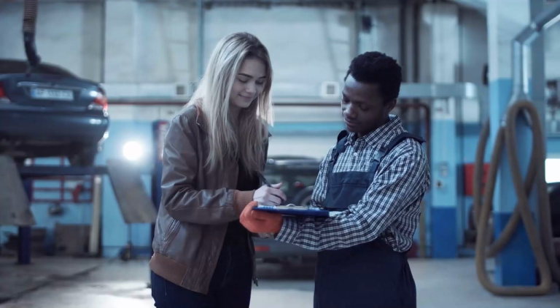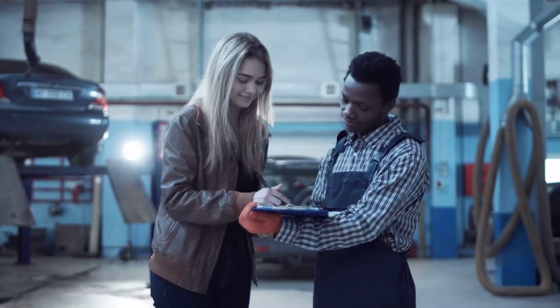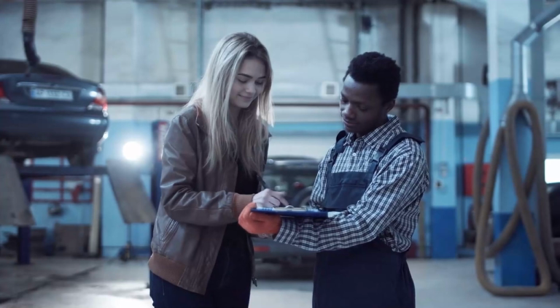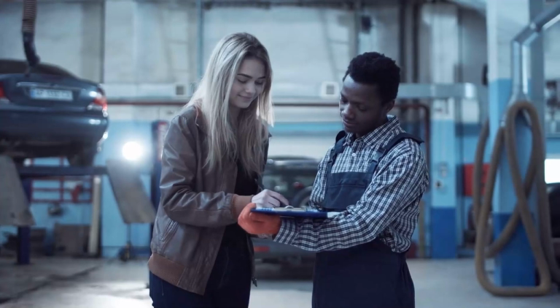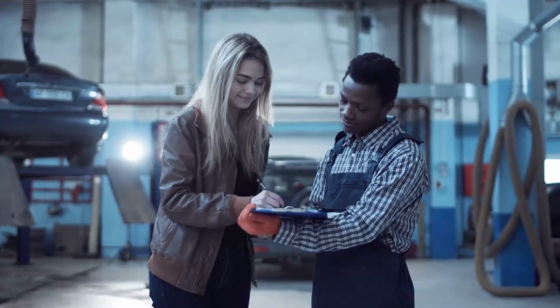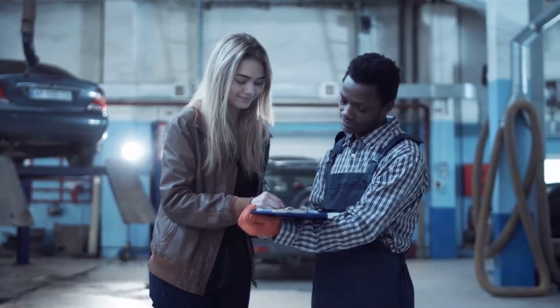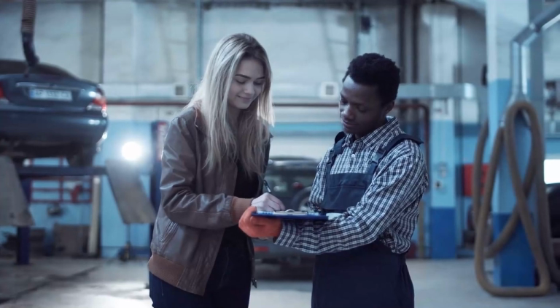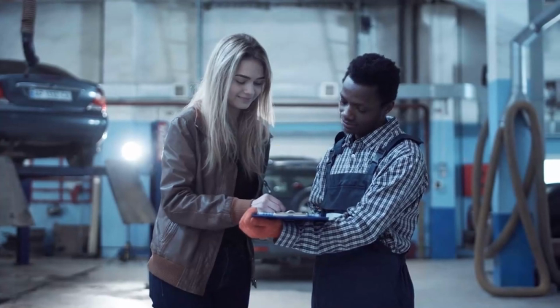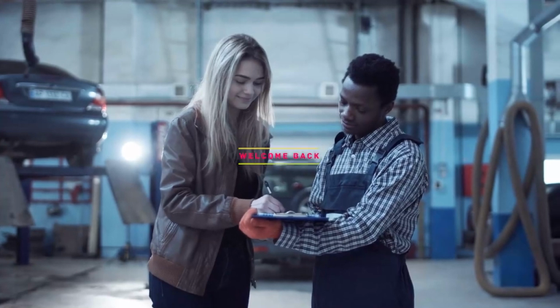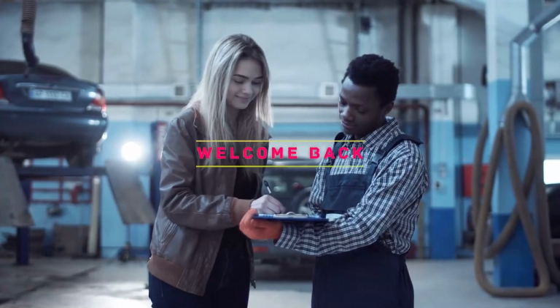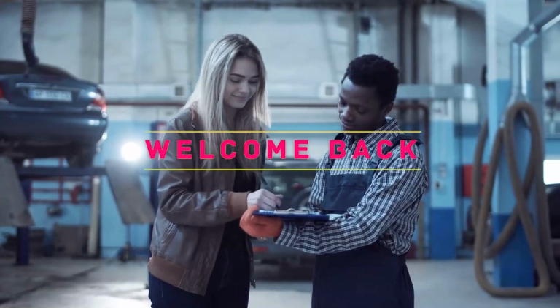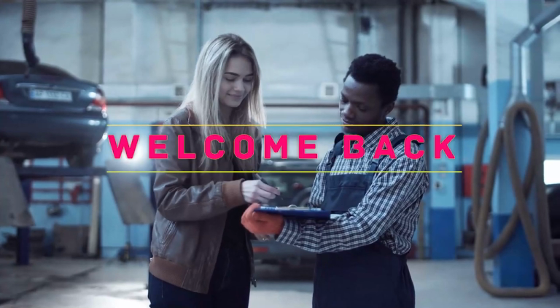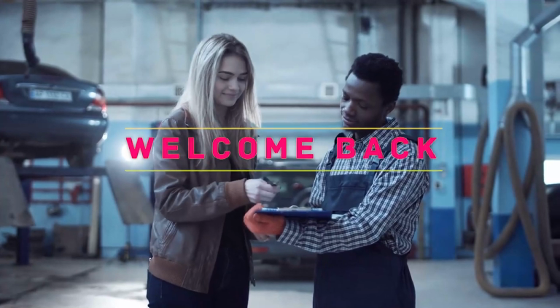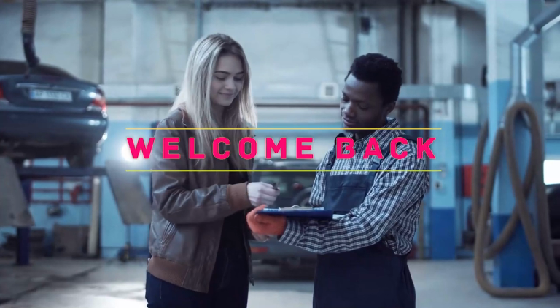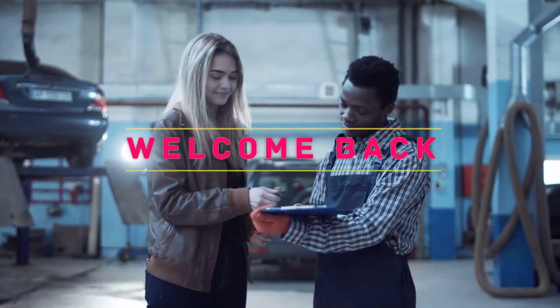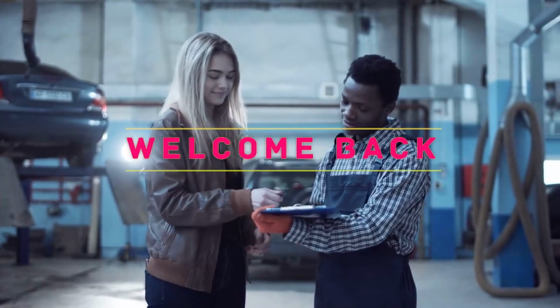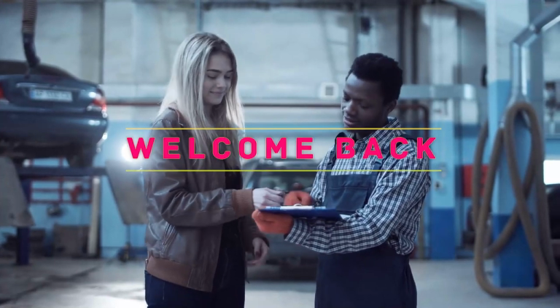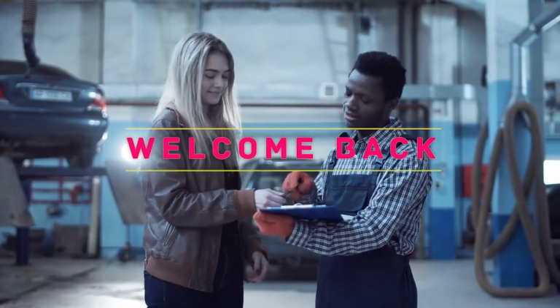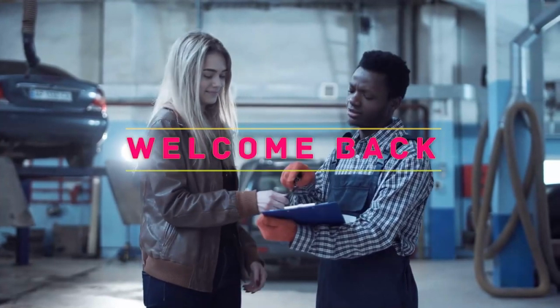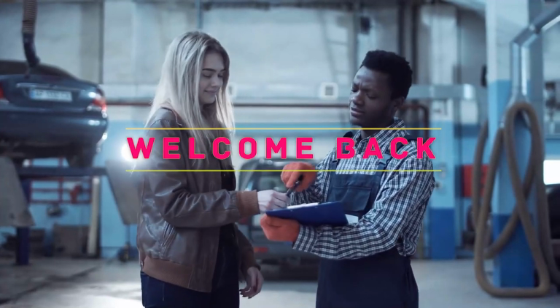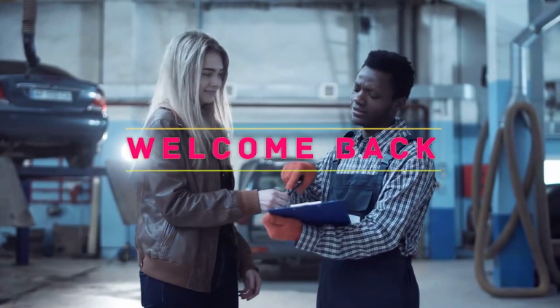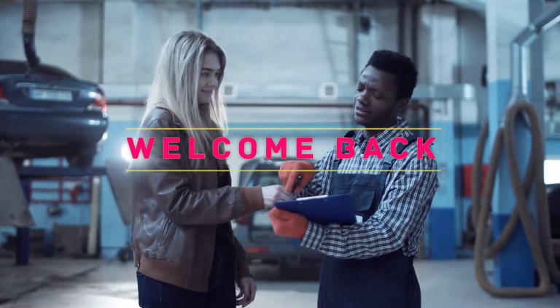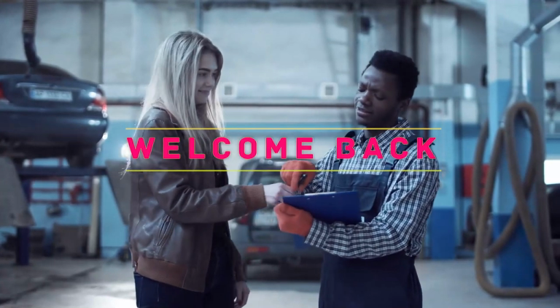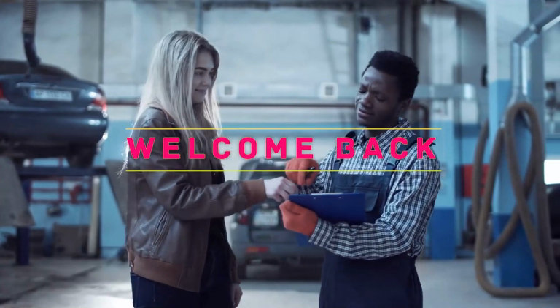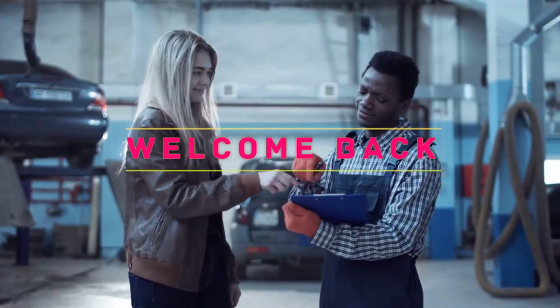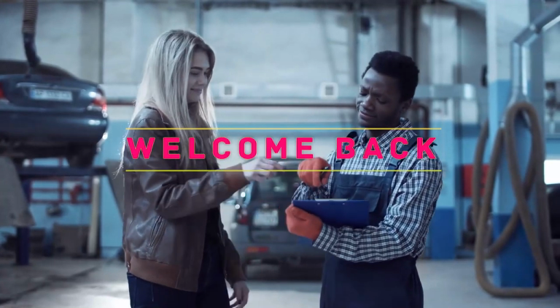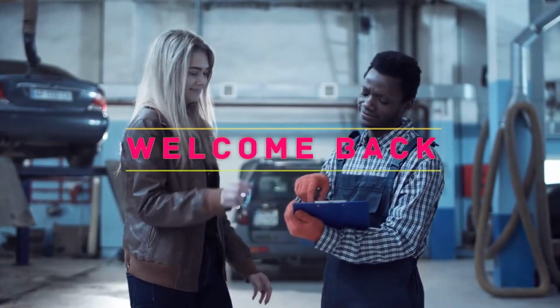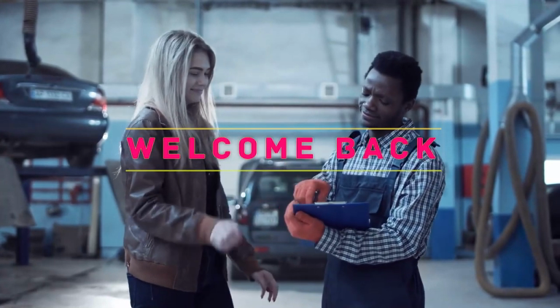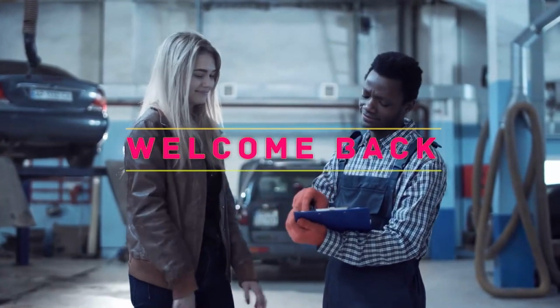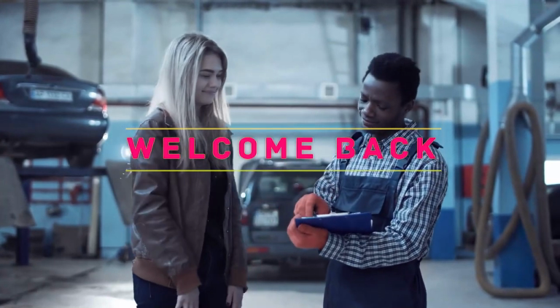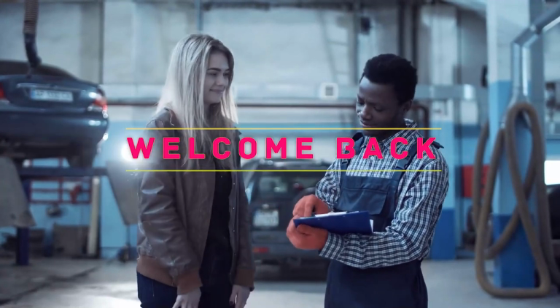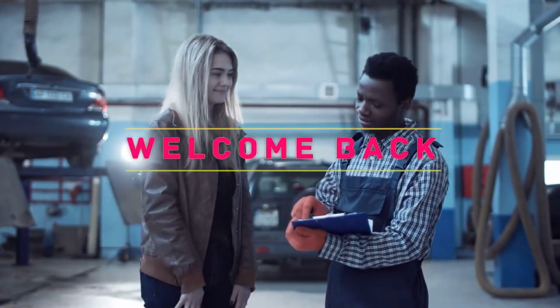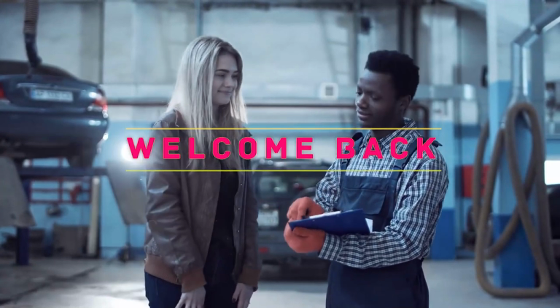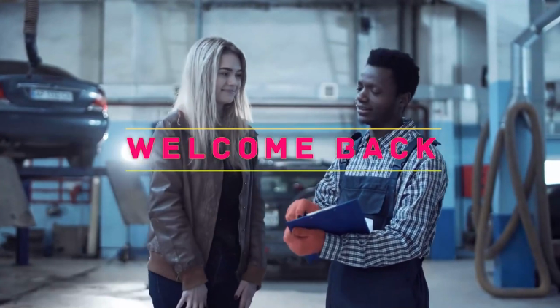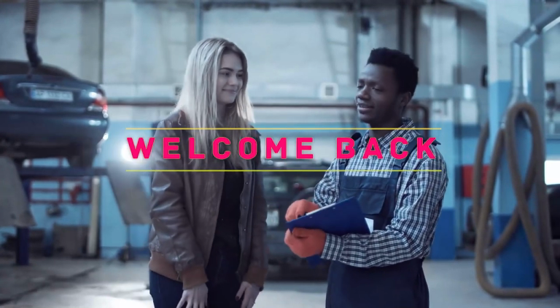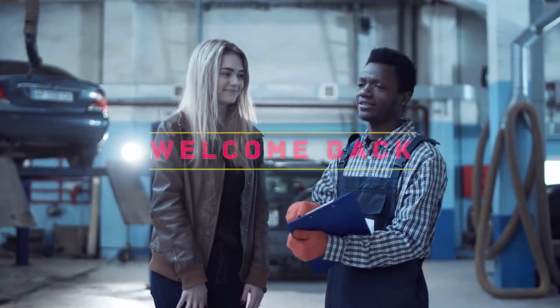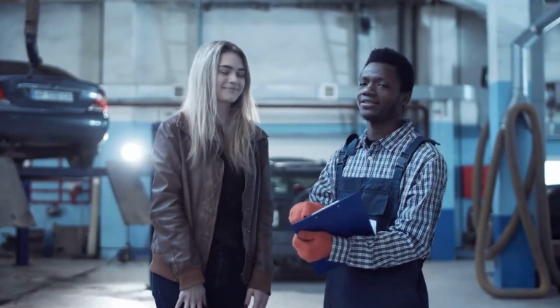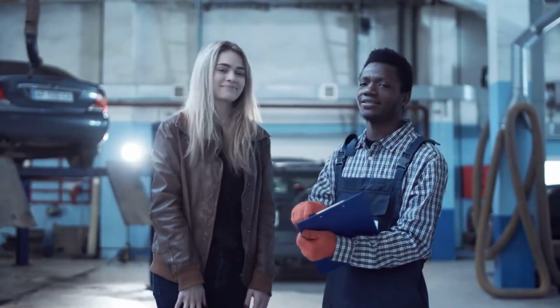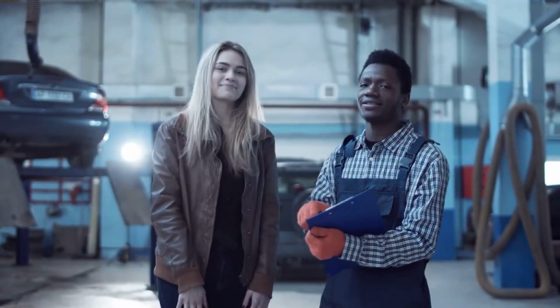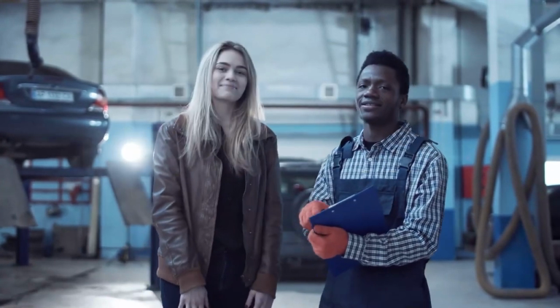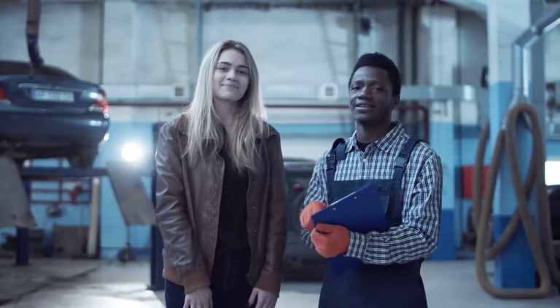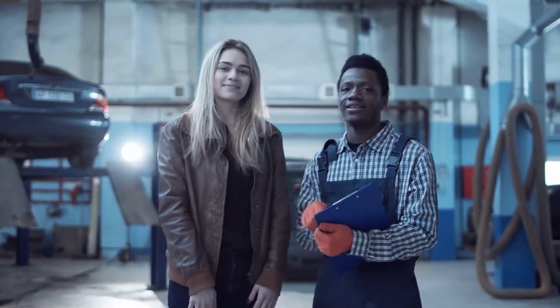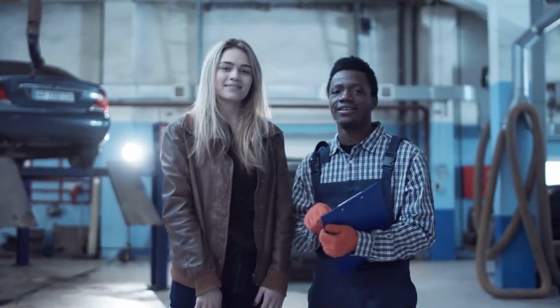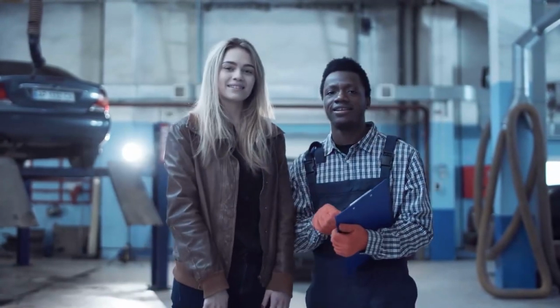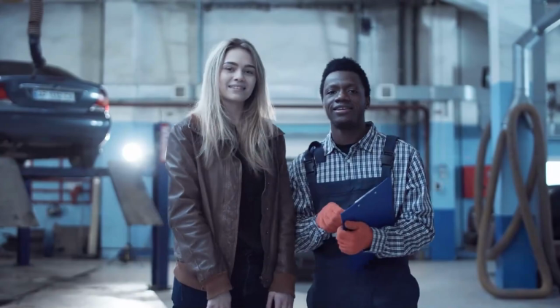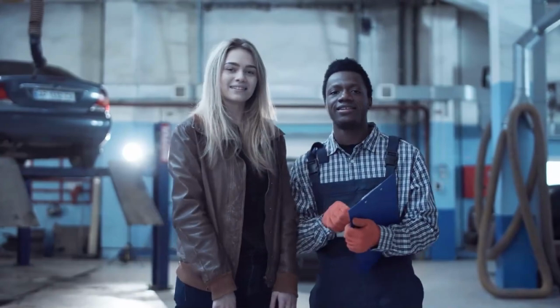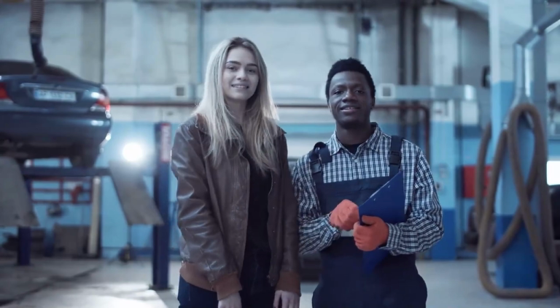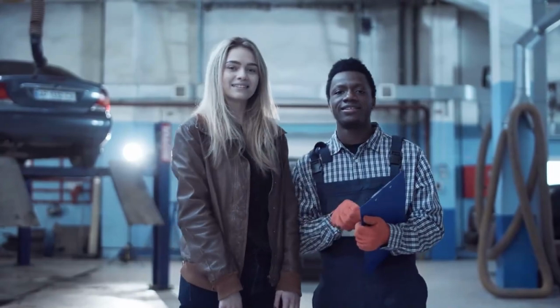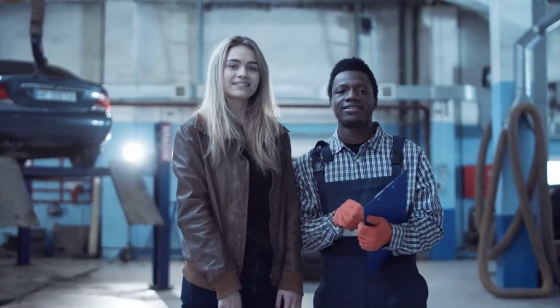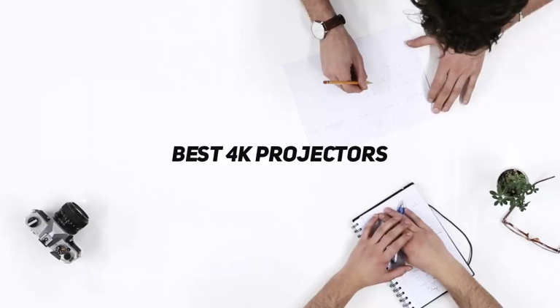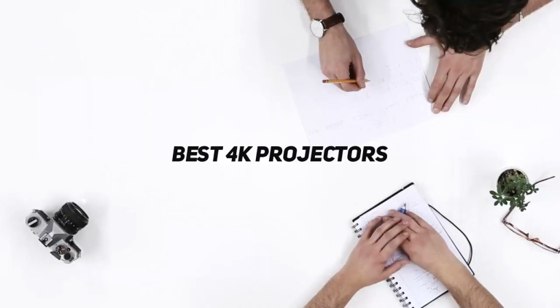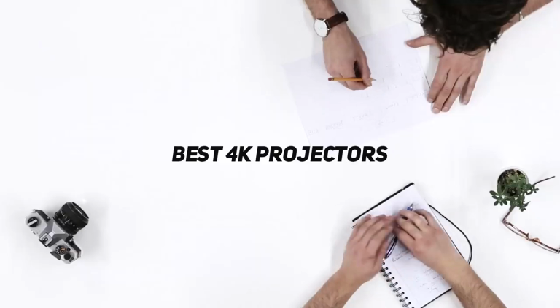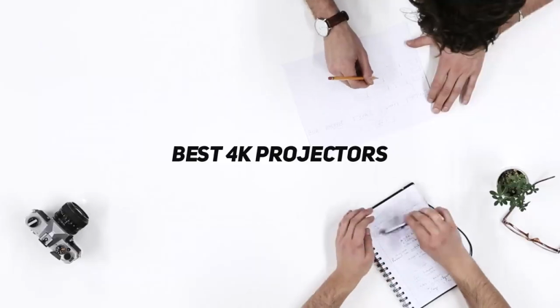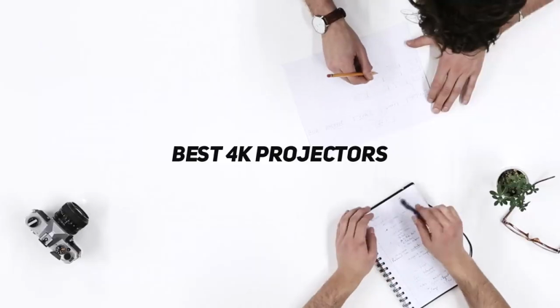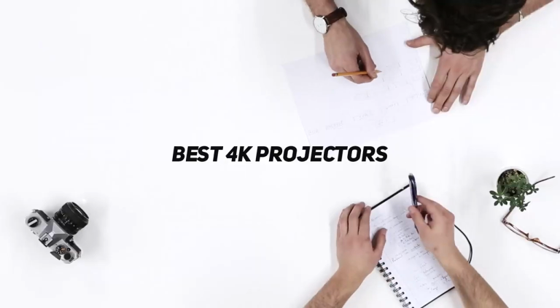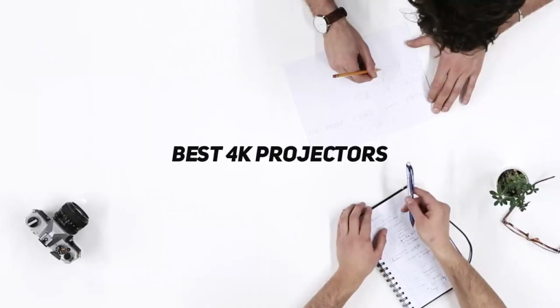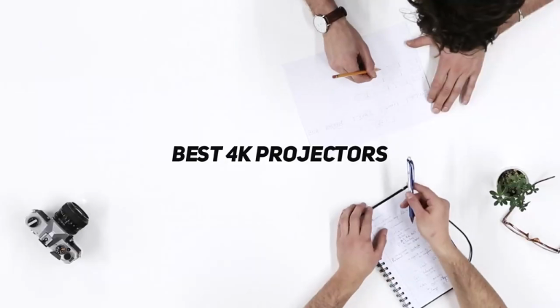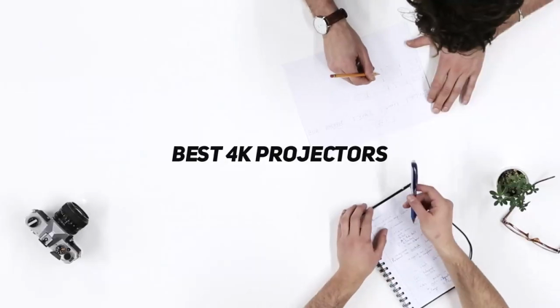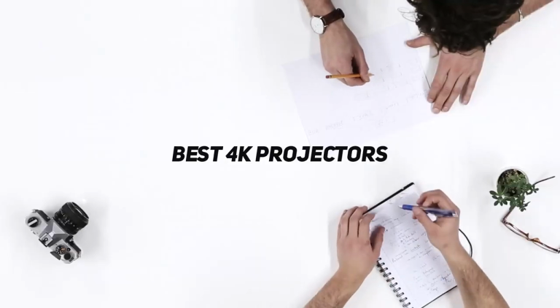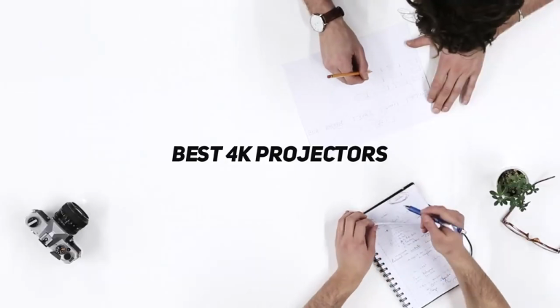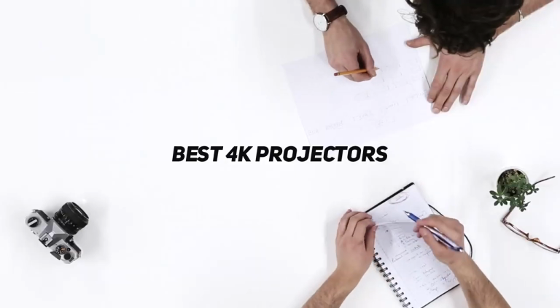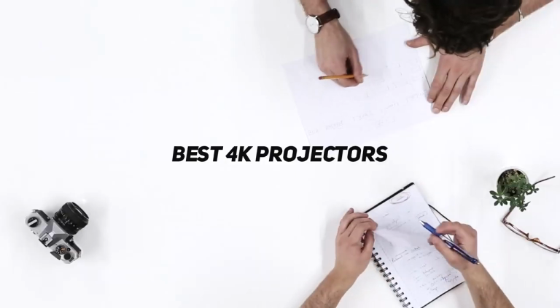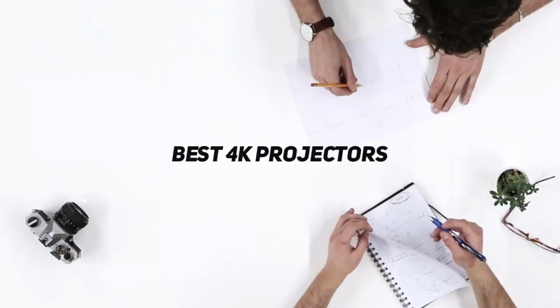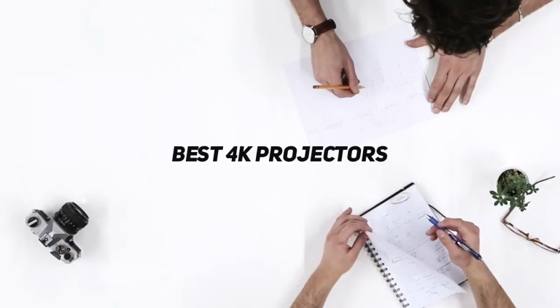Hey, welcome back to my channel. In this video, I'm gonna talk about the top 5 best 4K projectors.